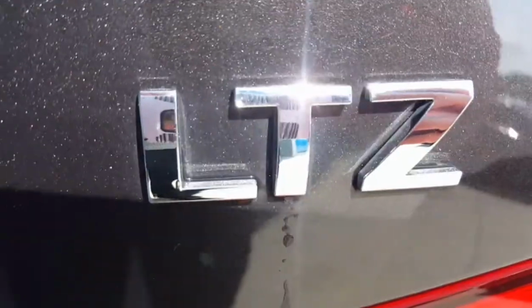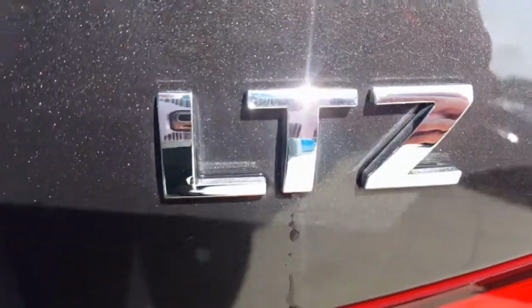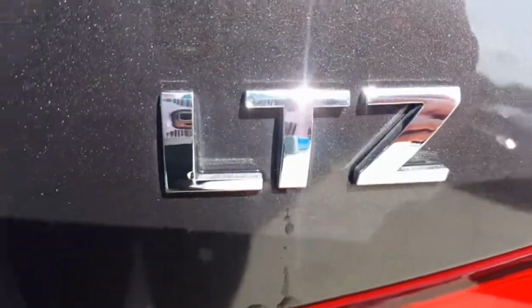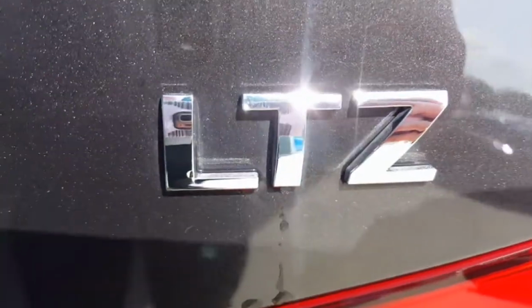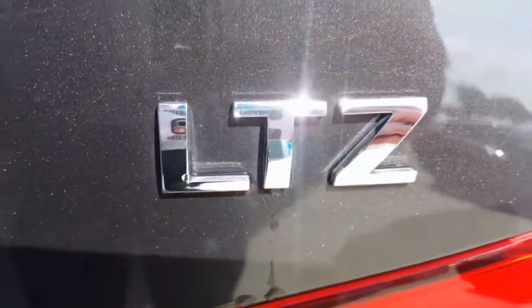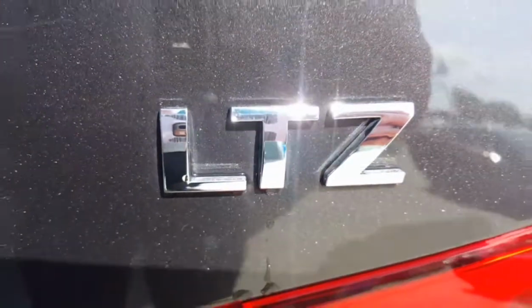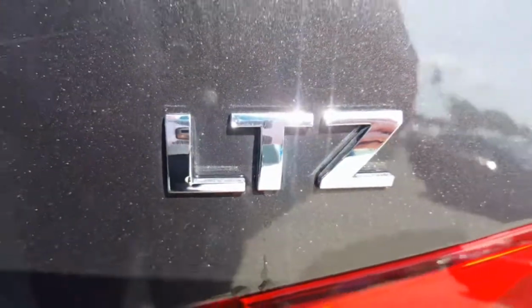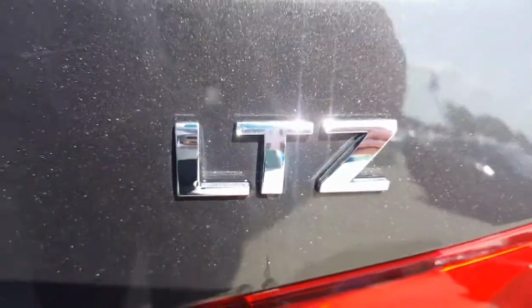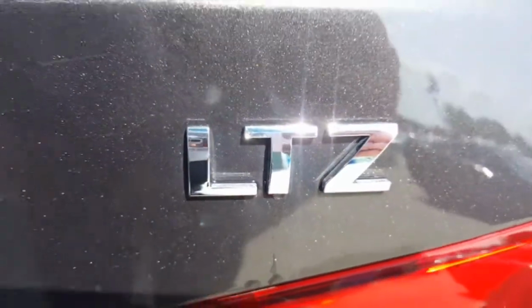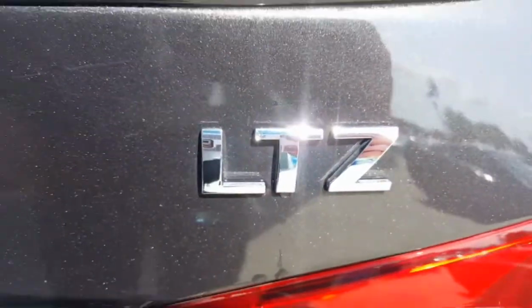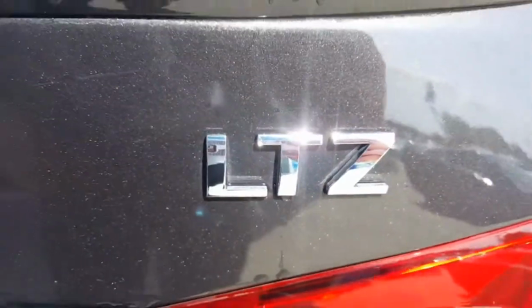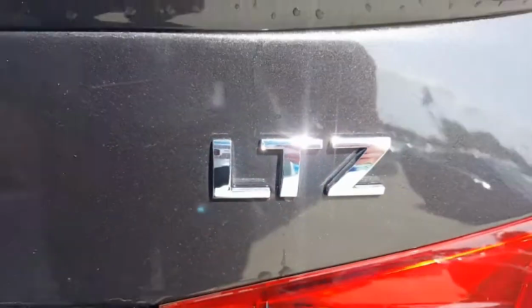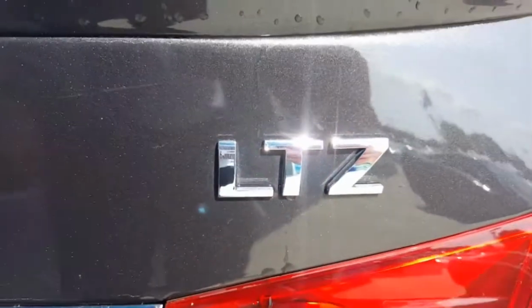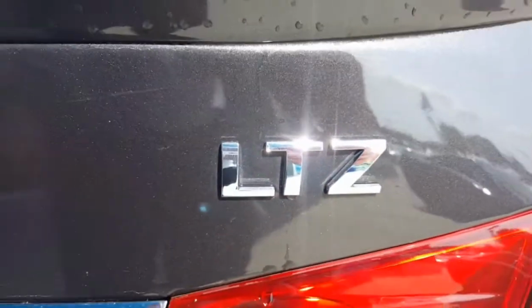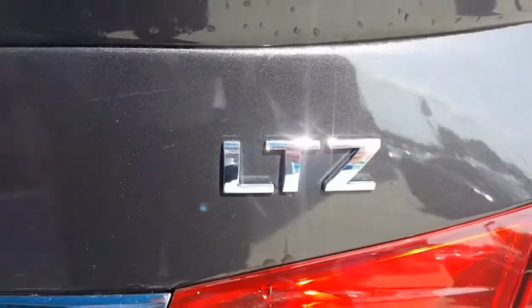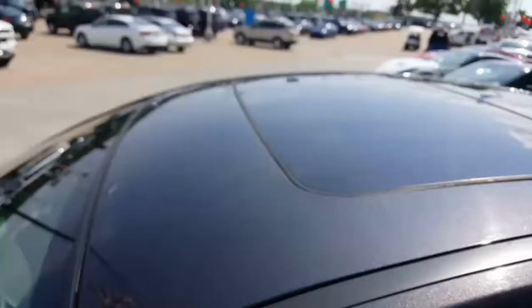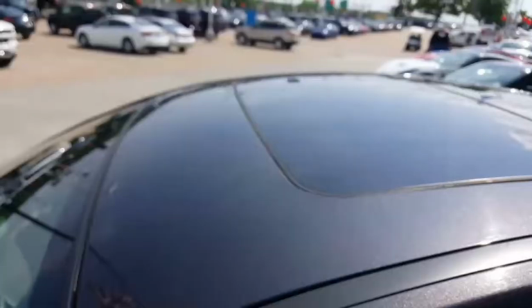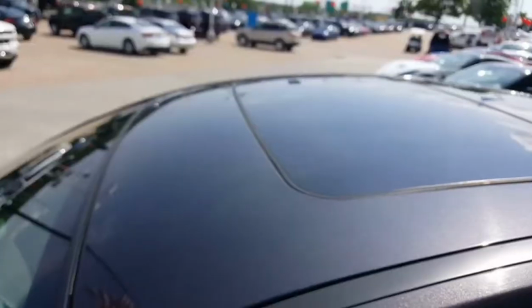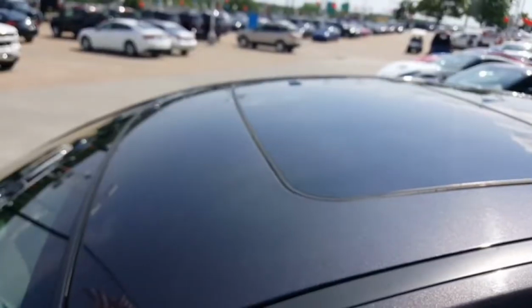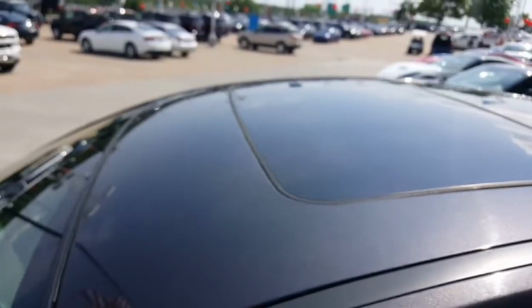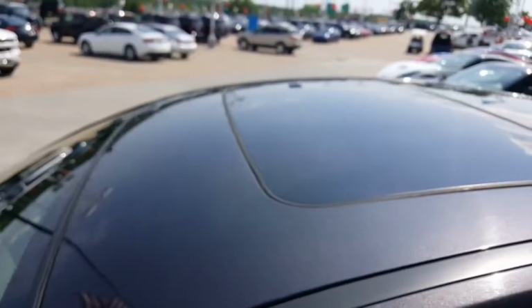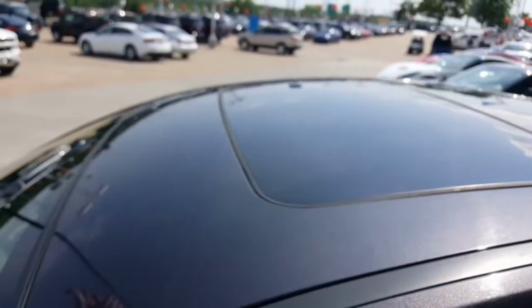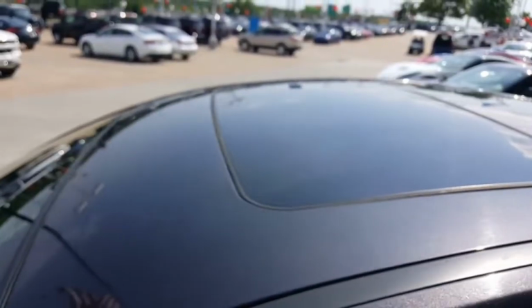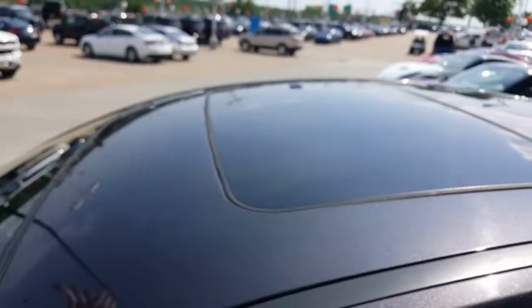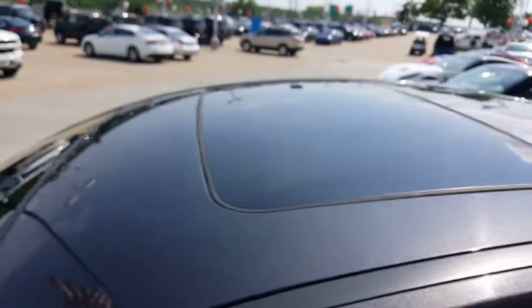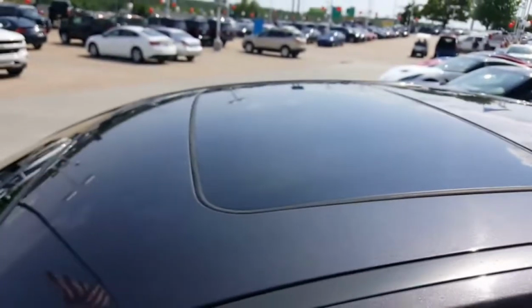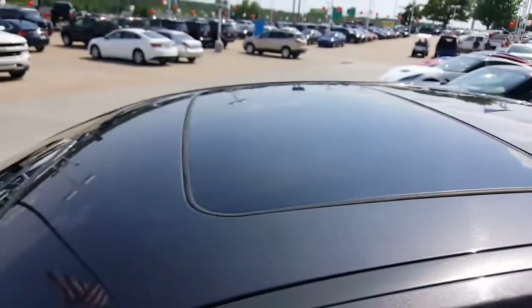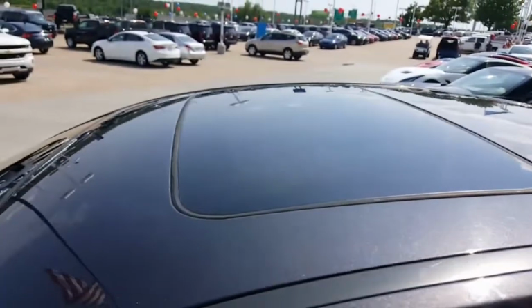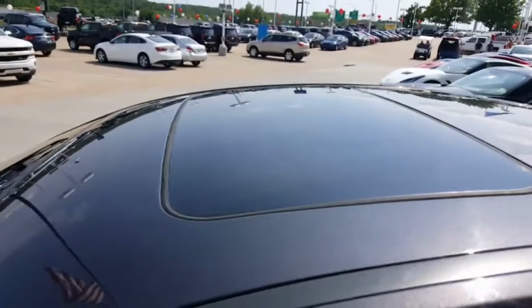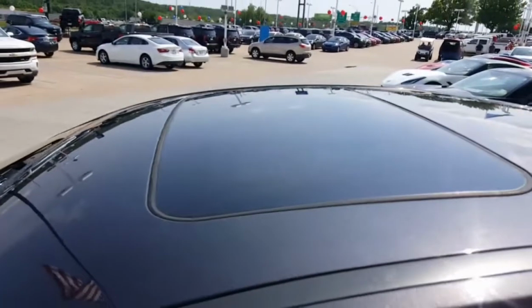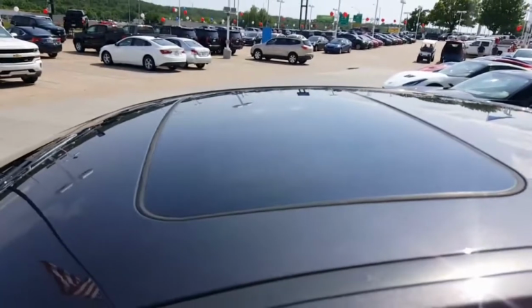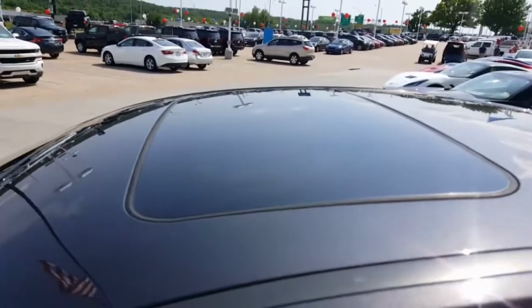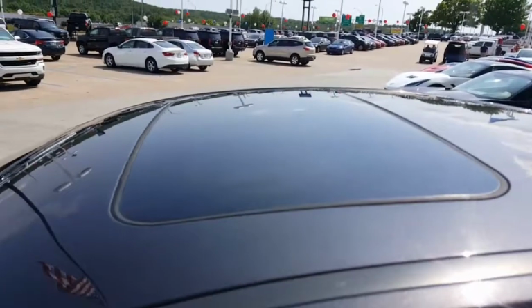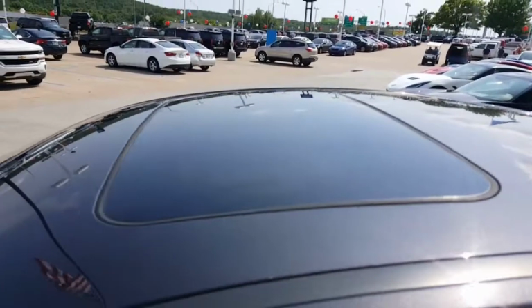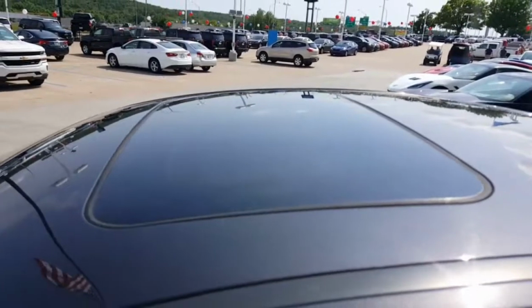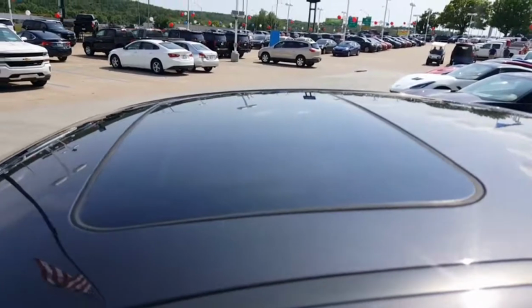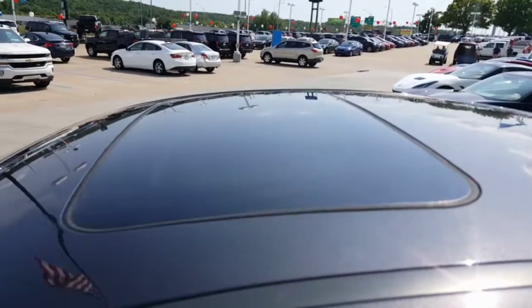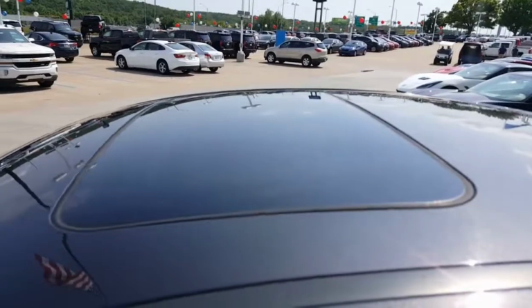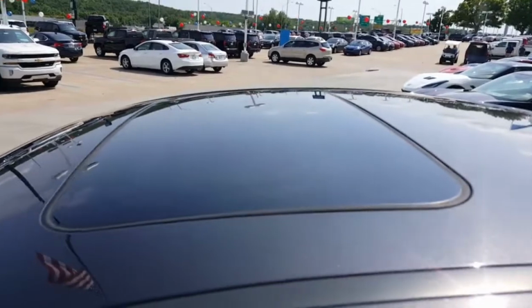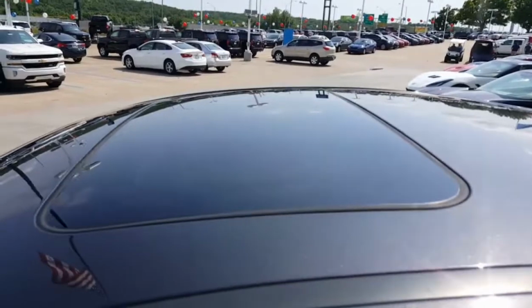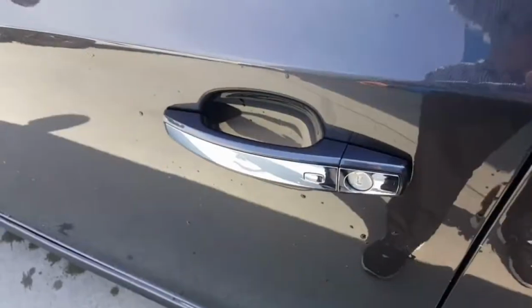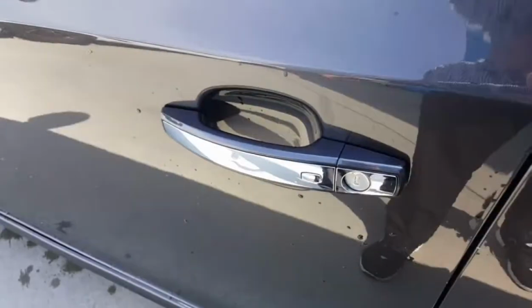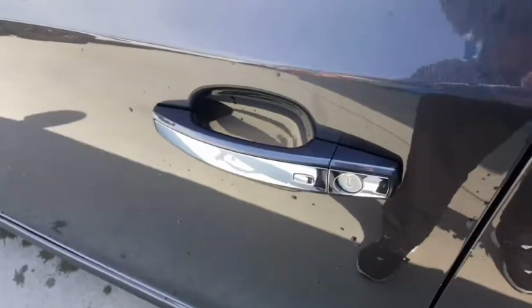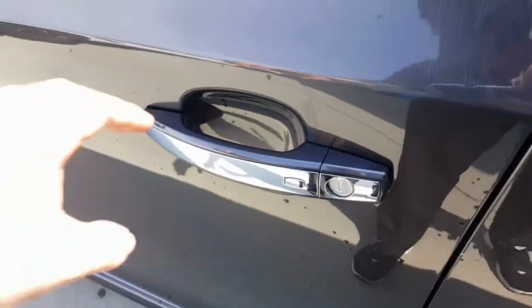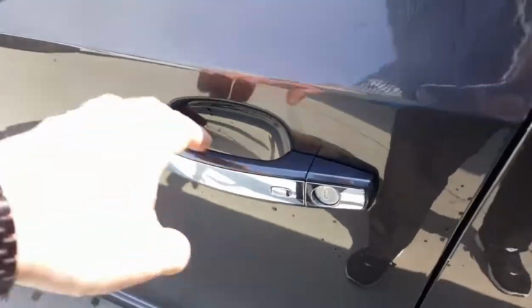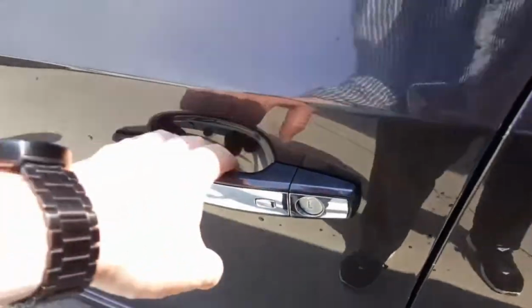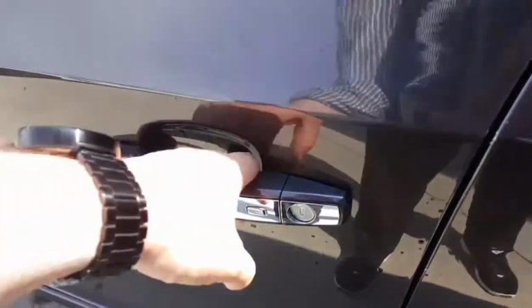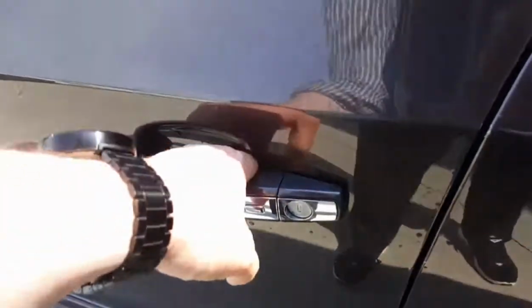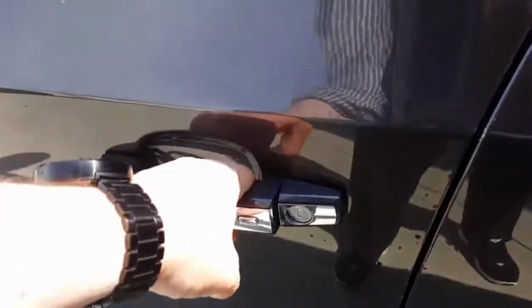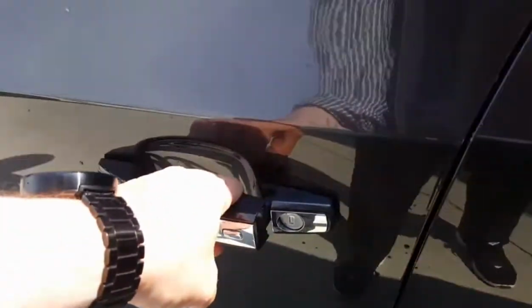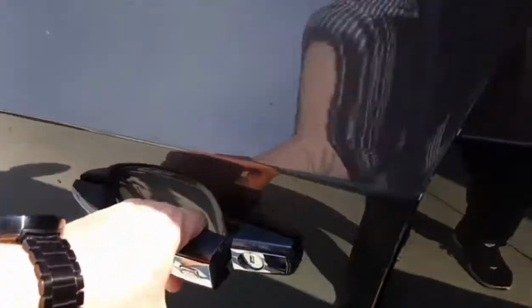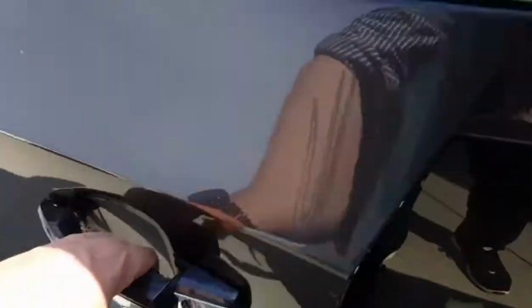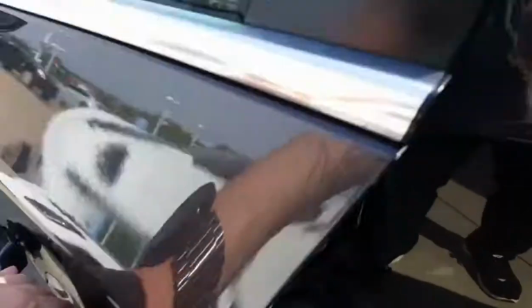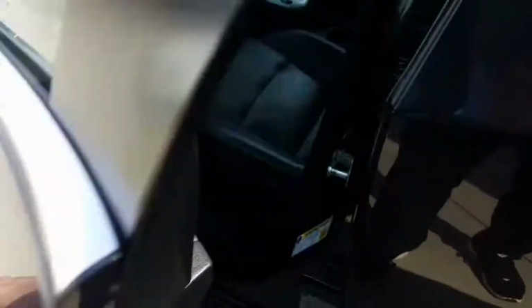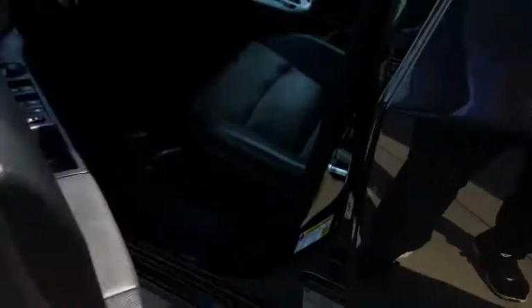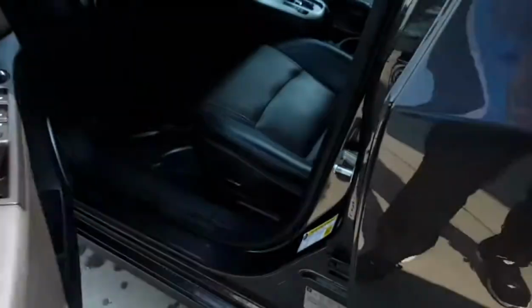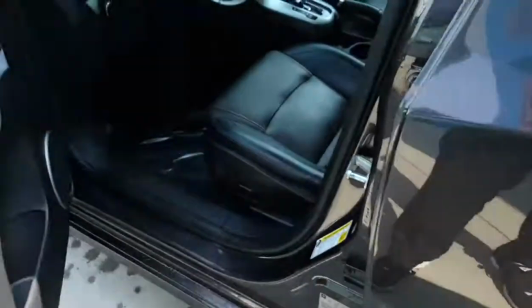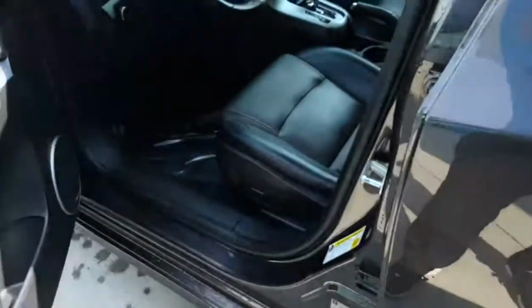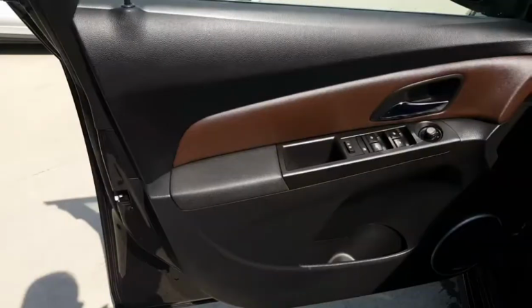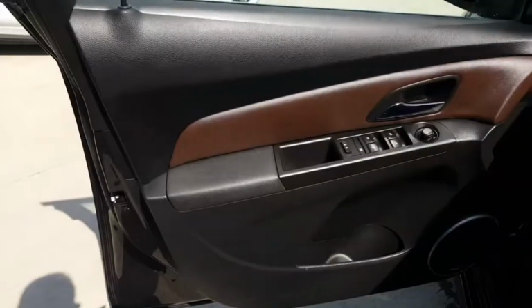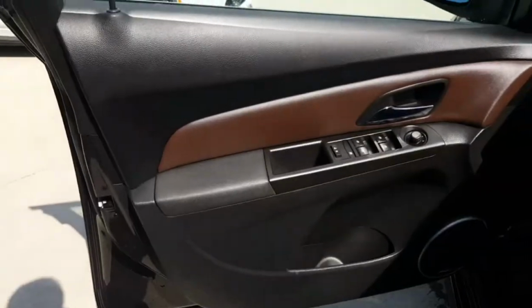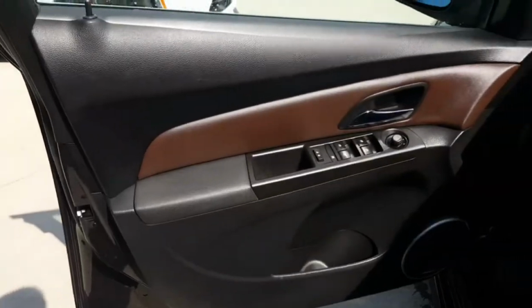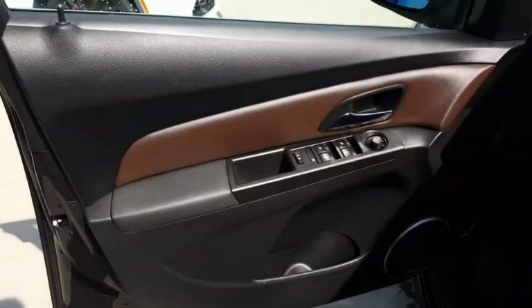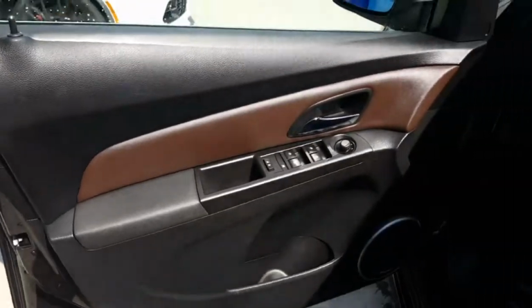This is an LTZ, so it's pretty loaded out. It's going to have the leather, it's going to have the sunroof. It's really nice. Let's take a look inside.